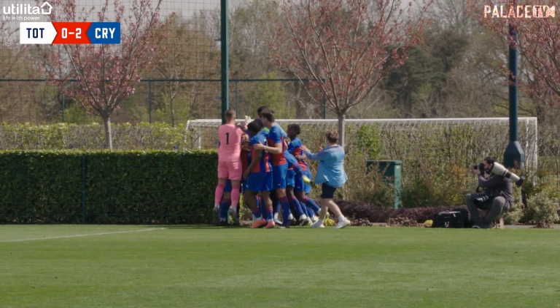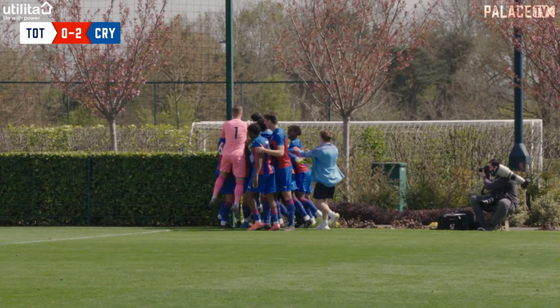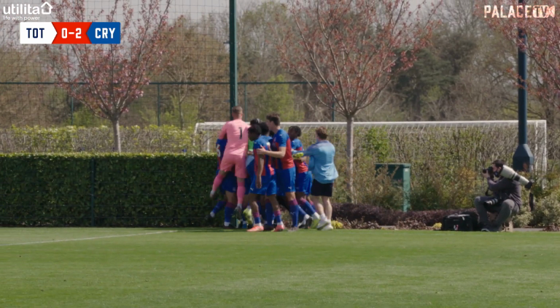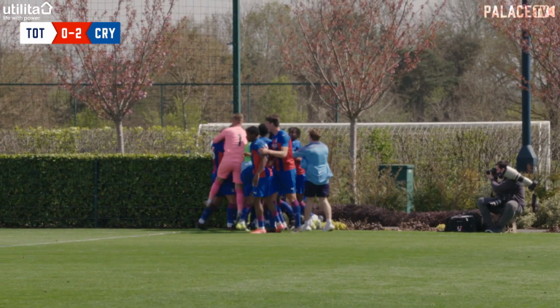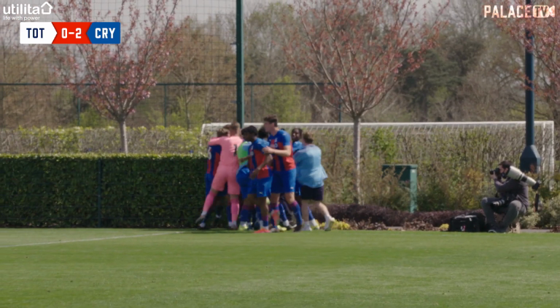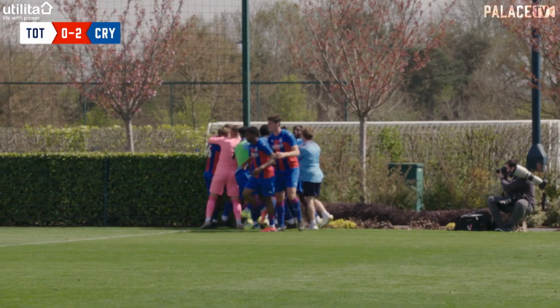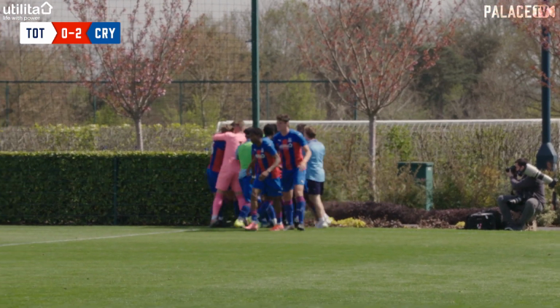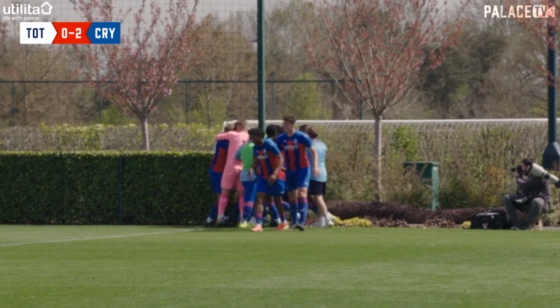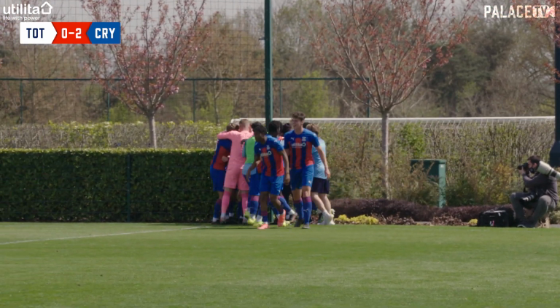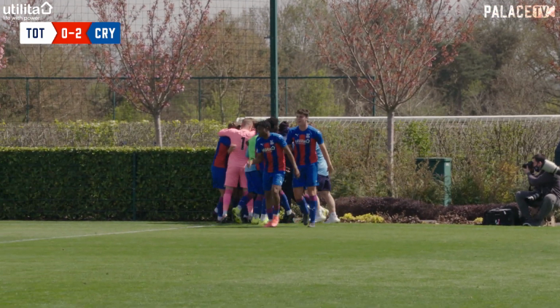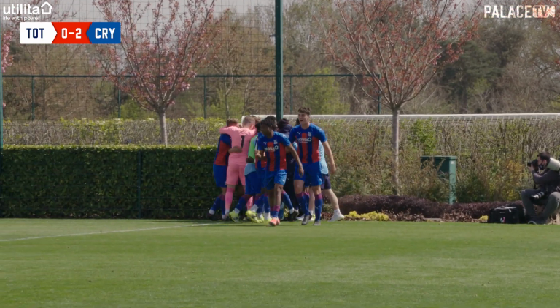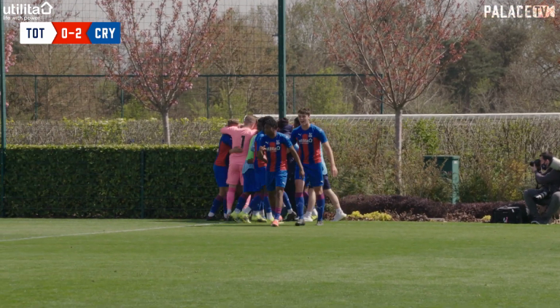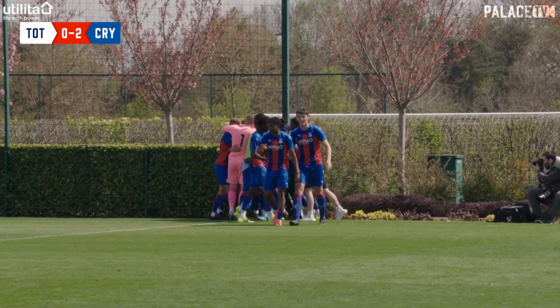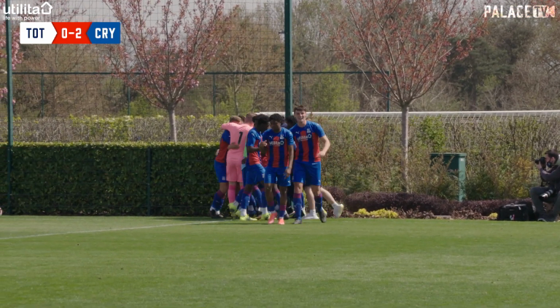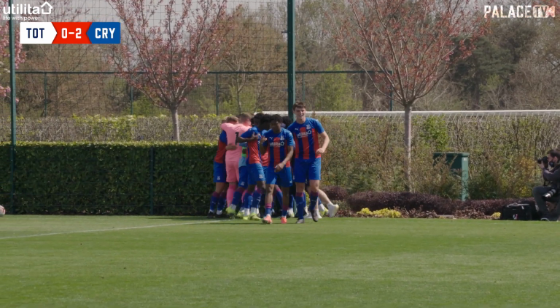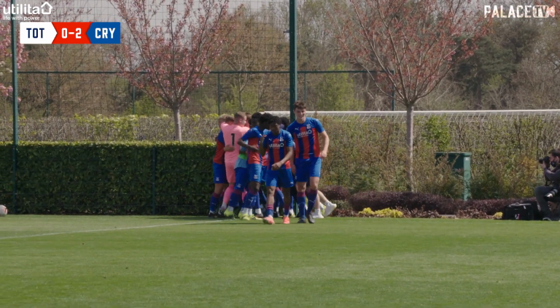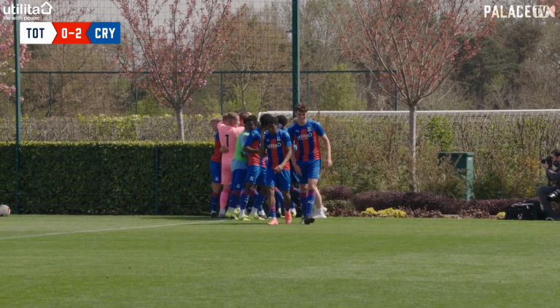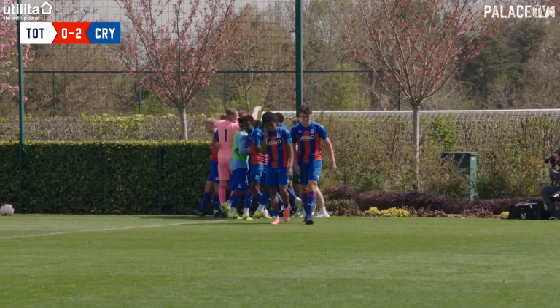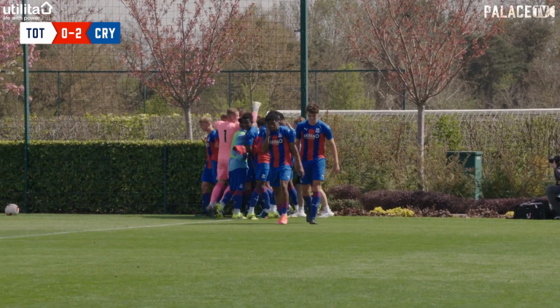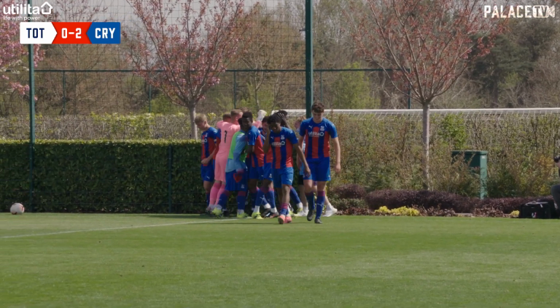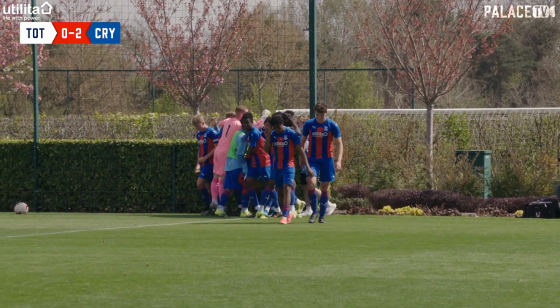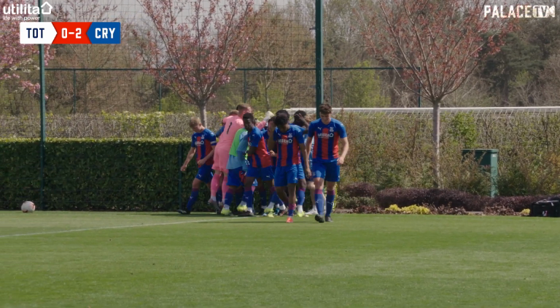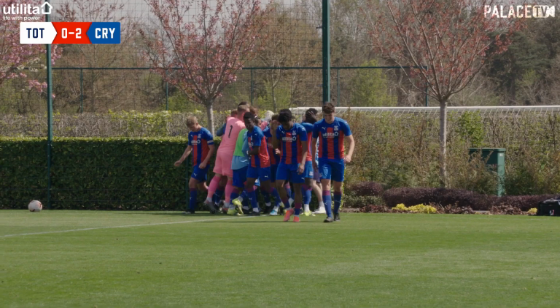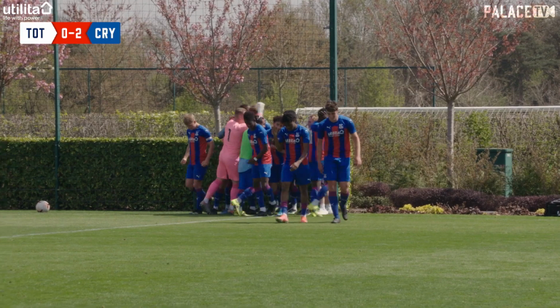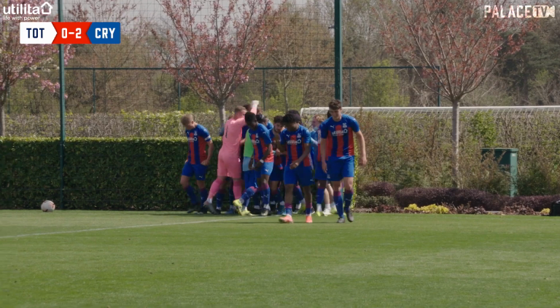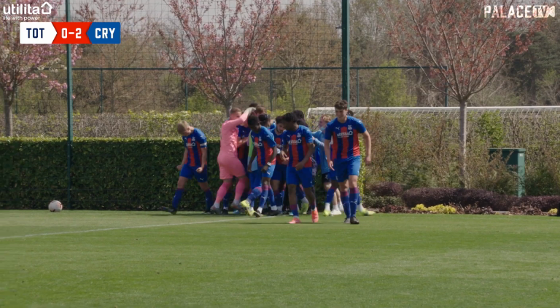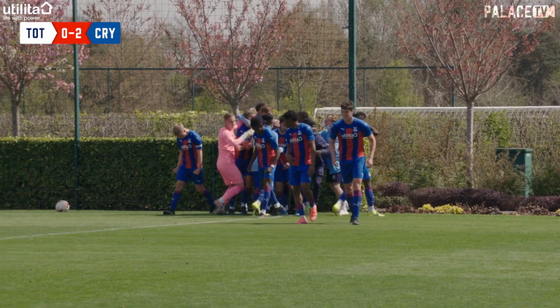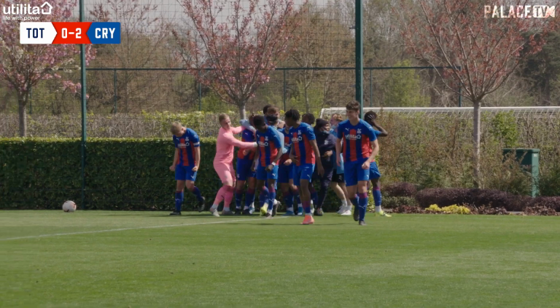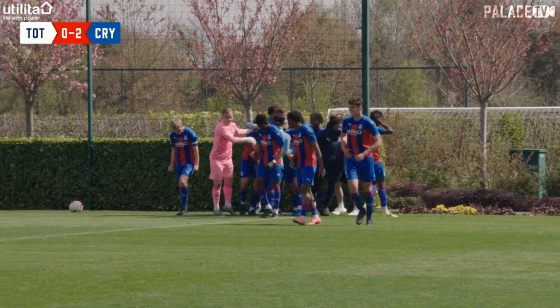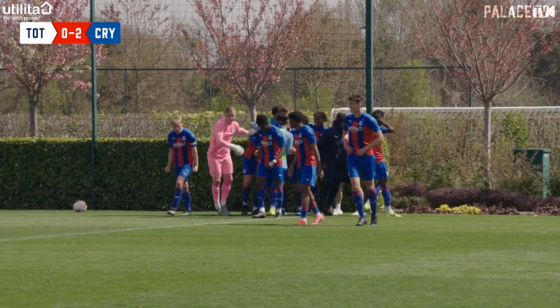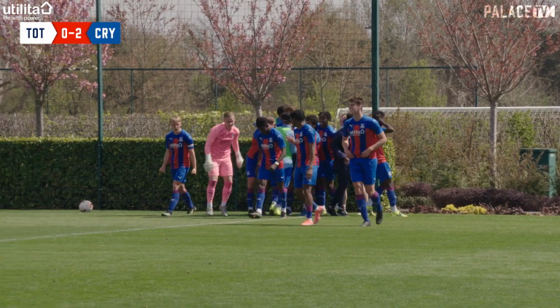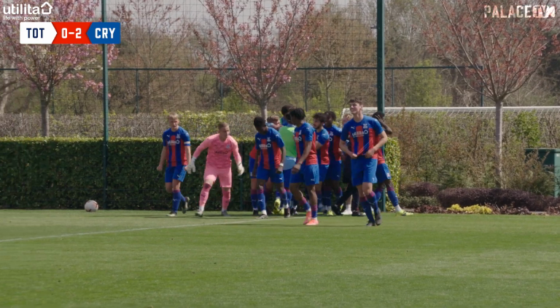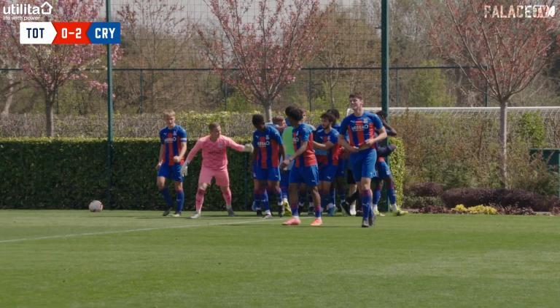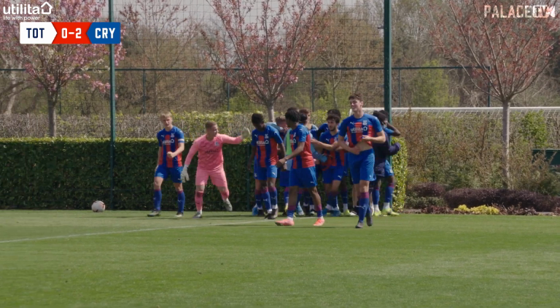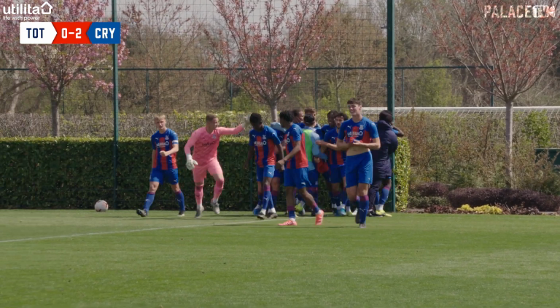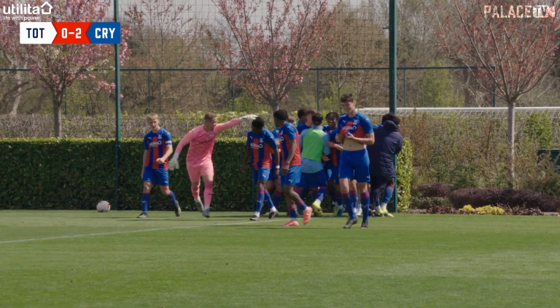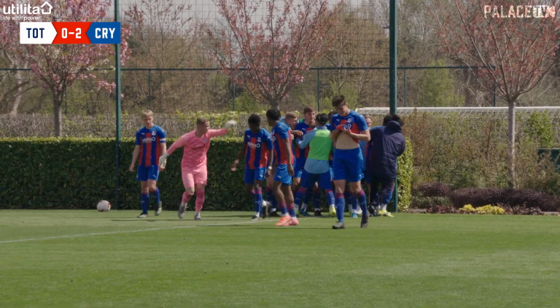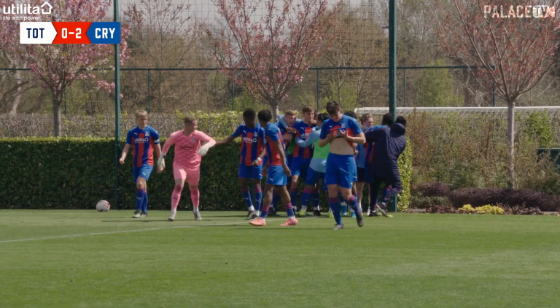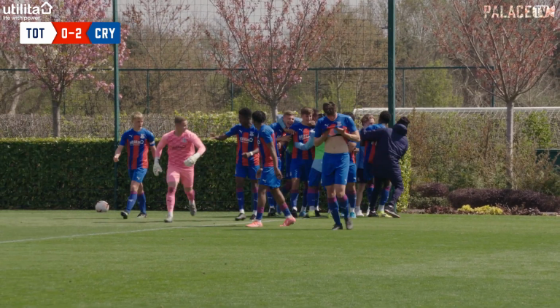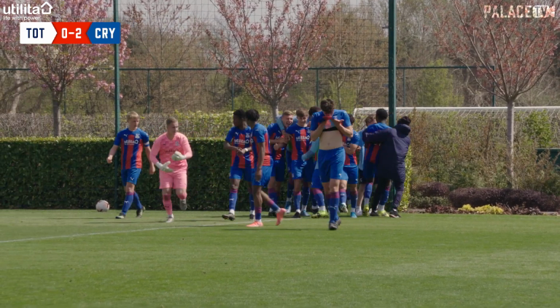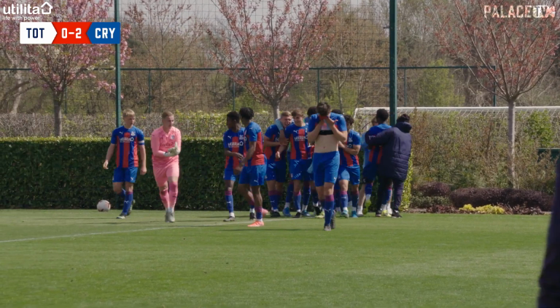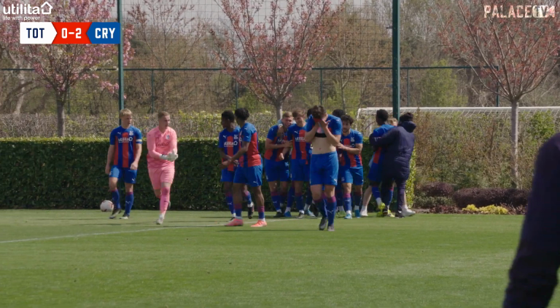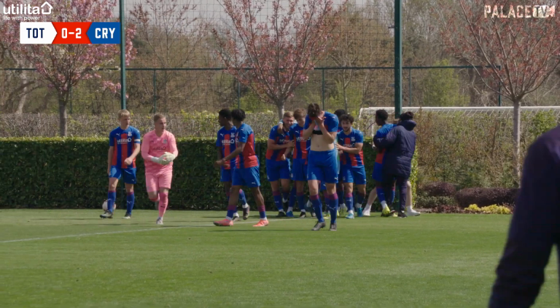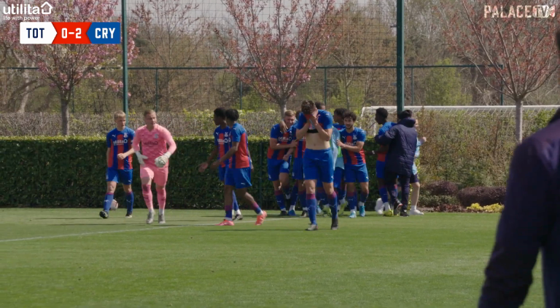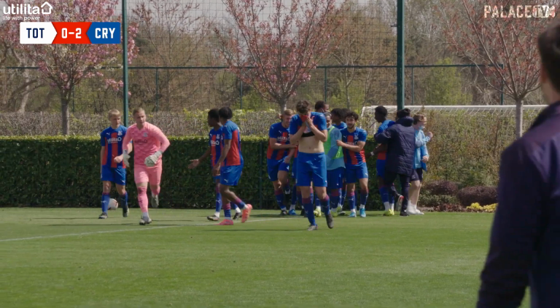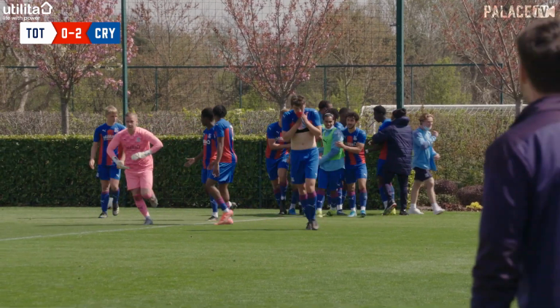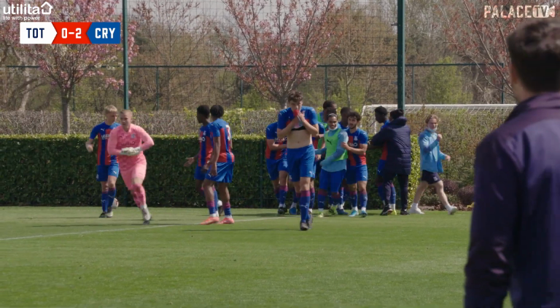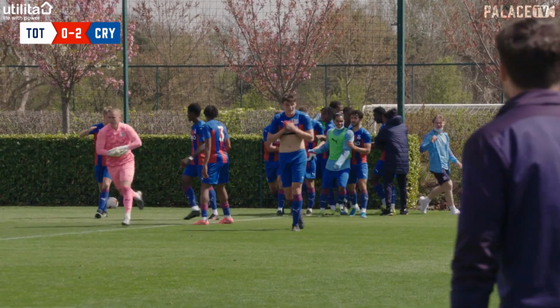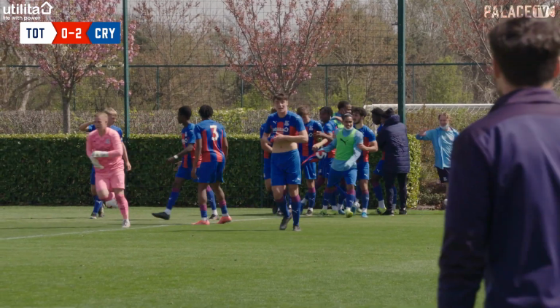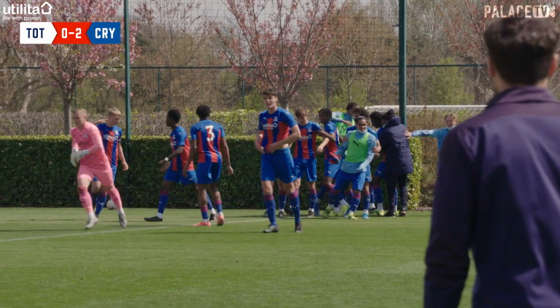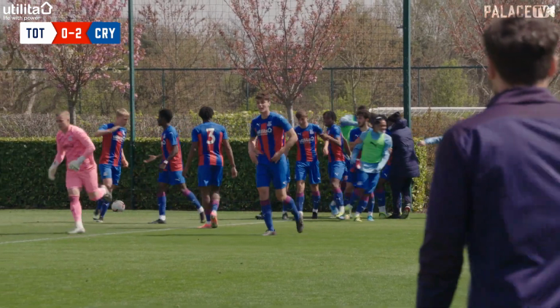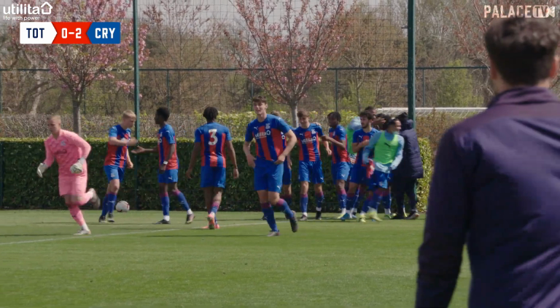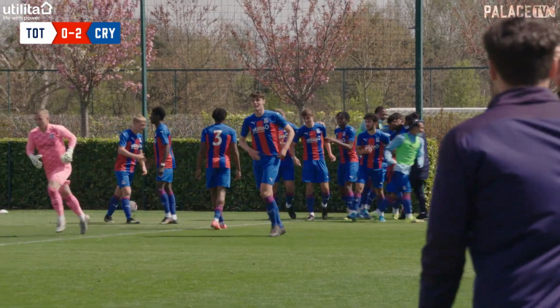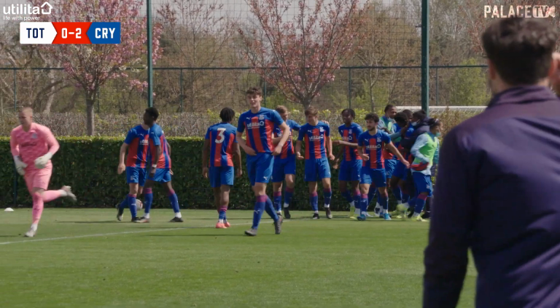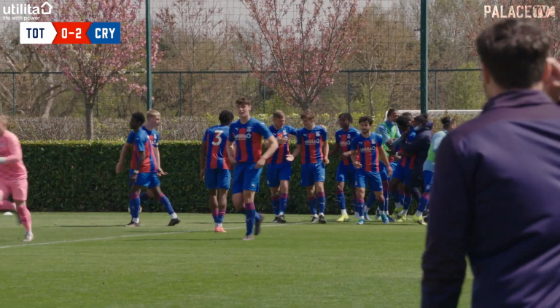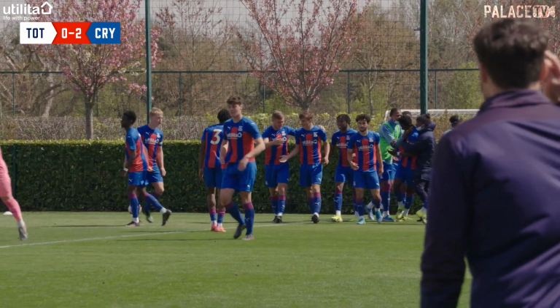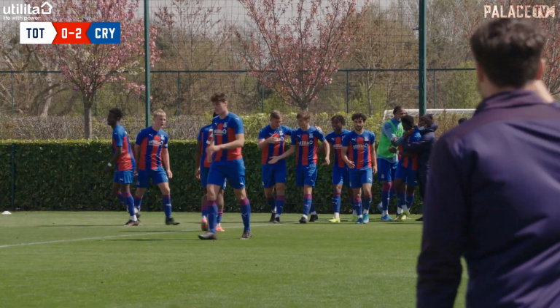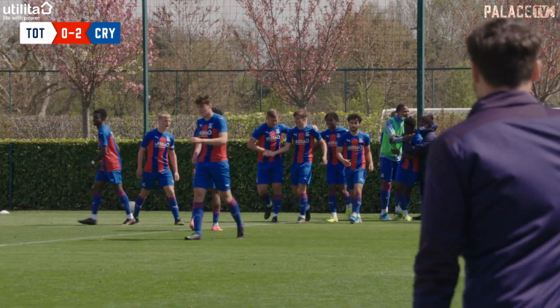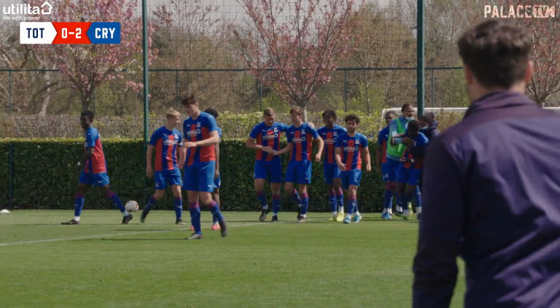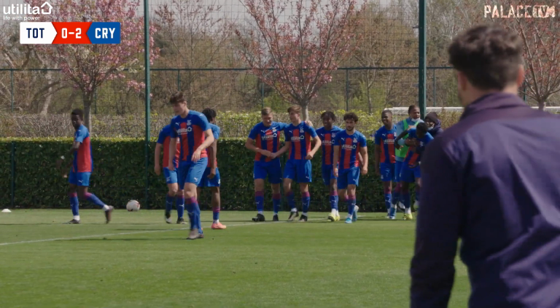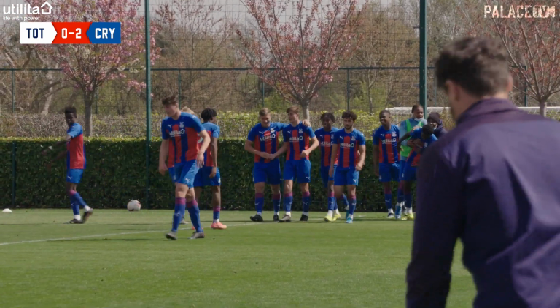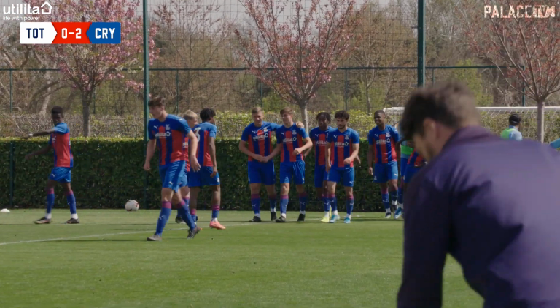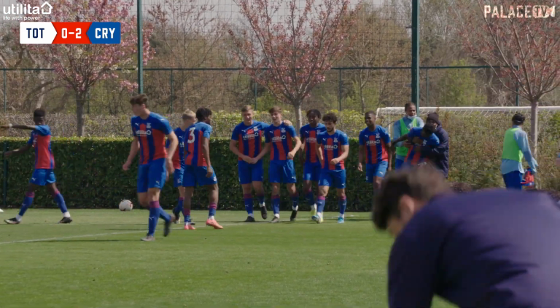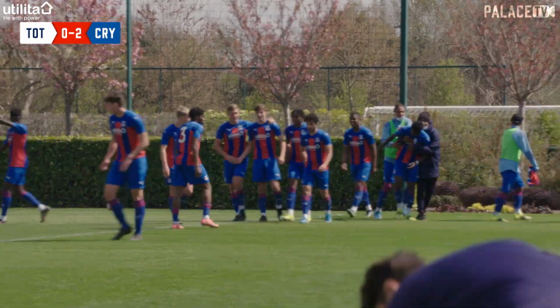Joe Whitworth has run the length of the field to celebrate. Palace two, Spurs nil.